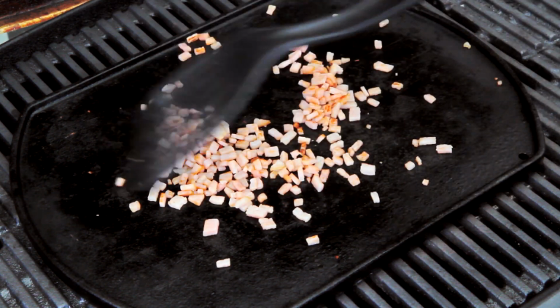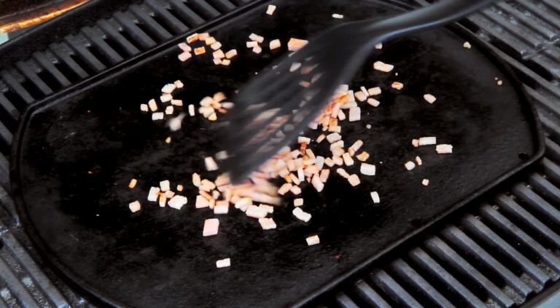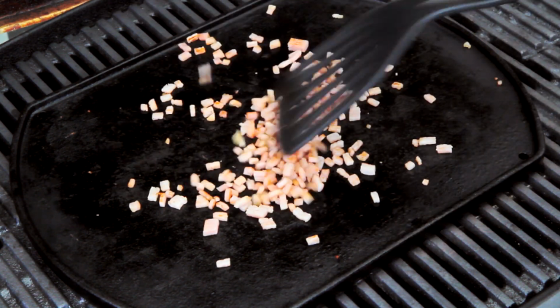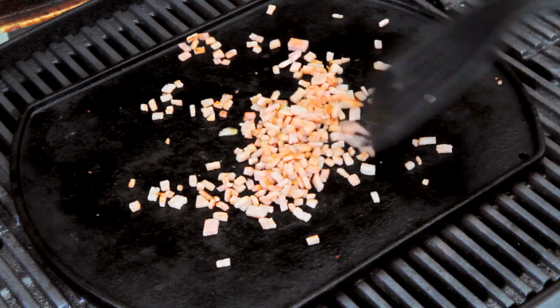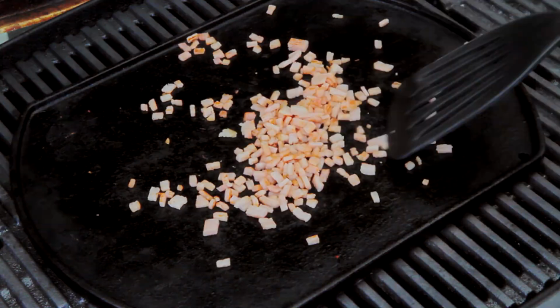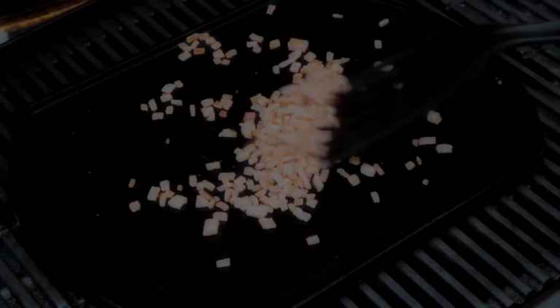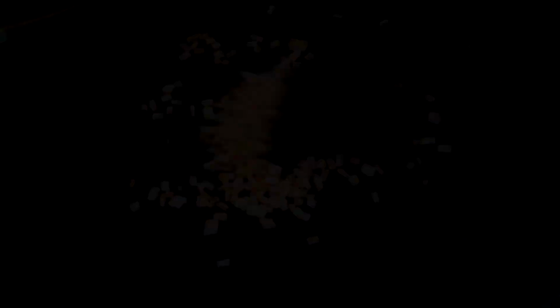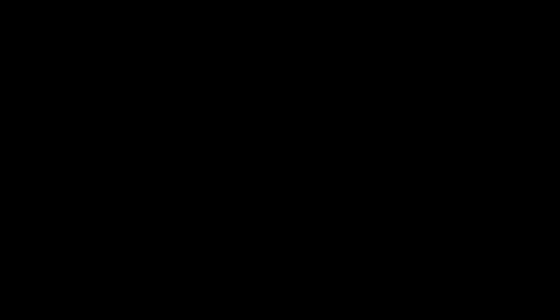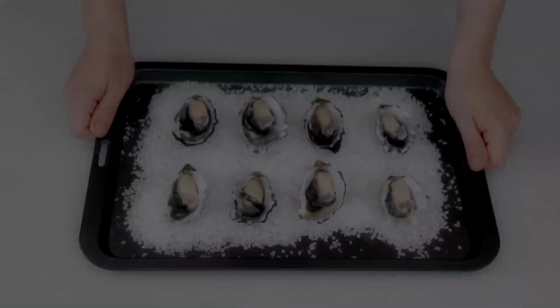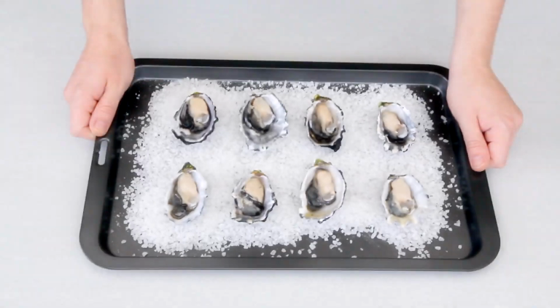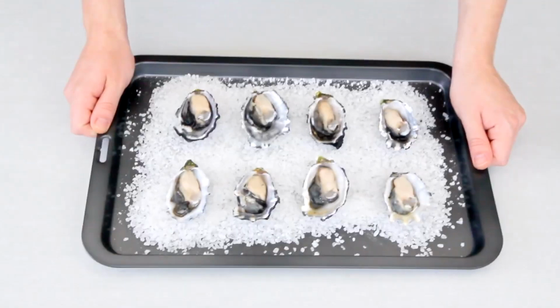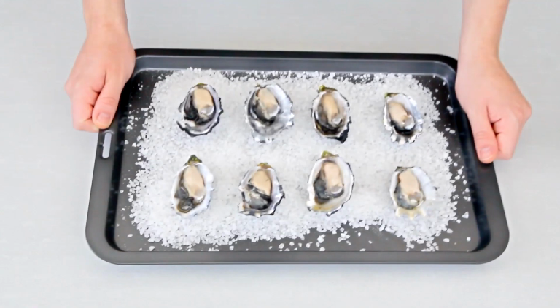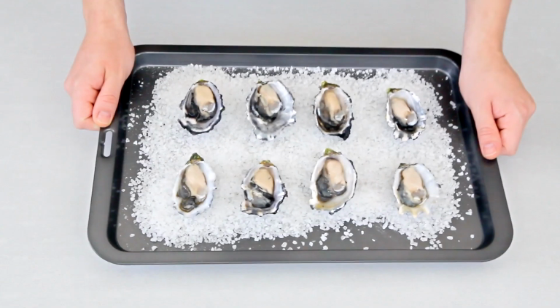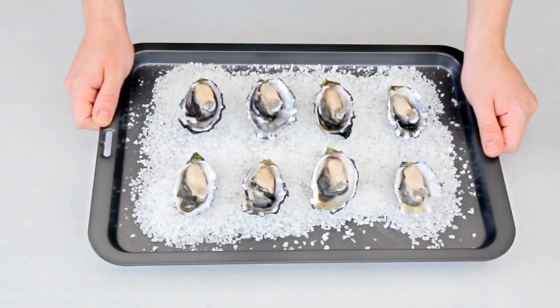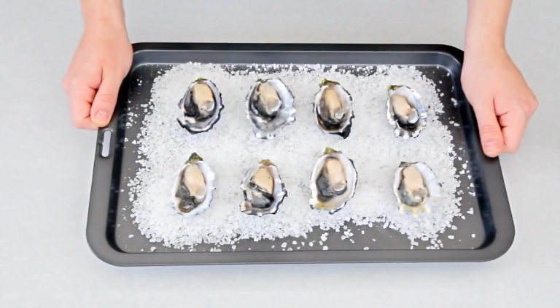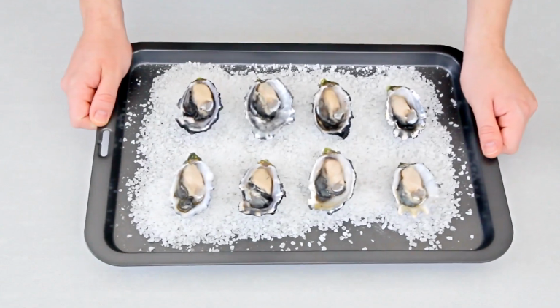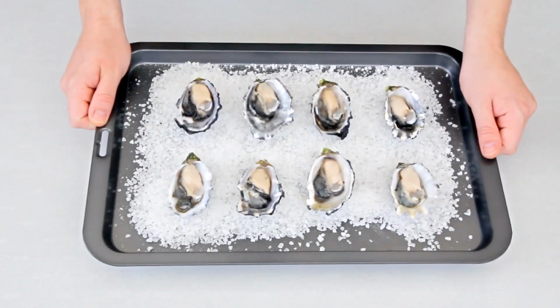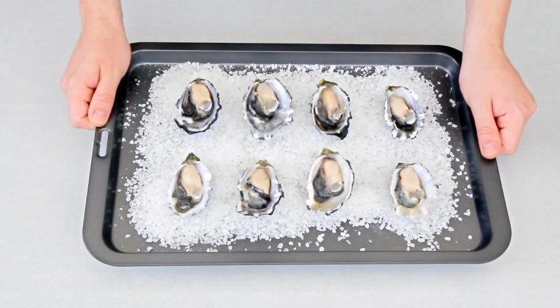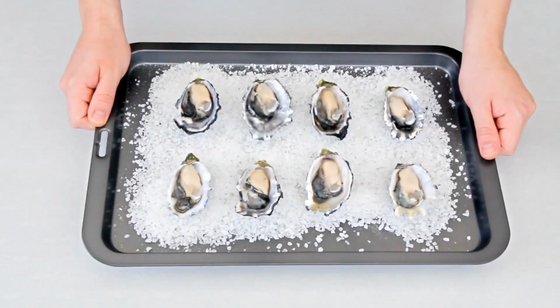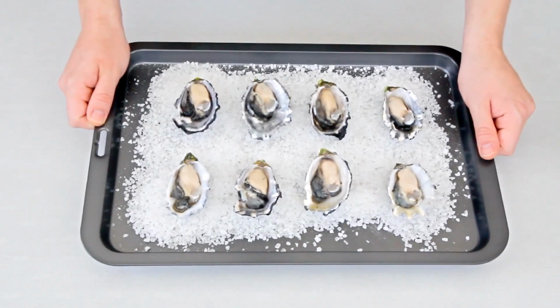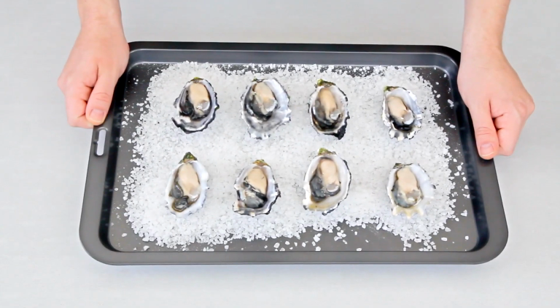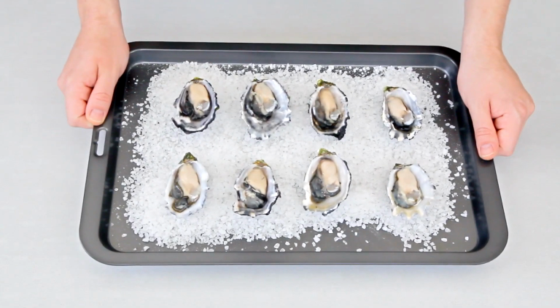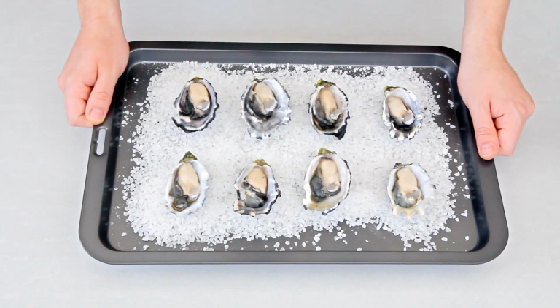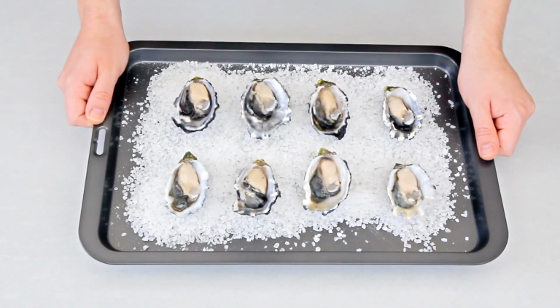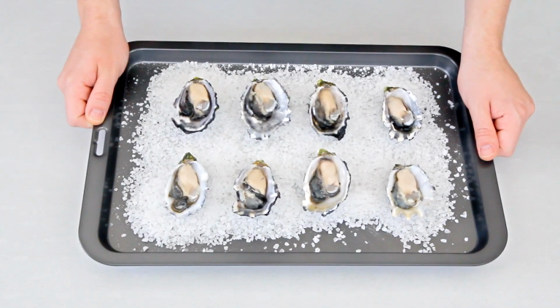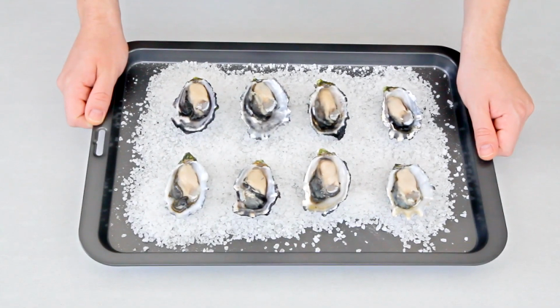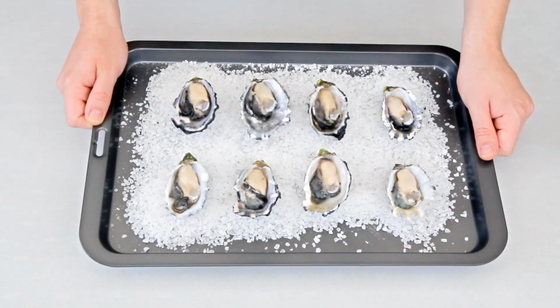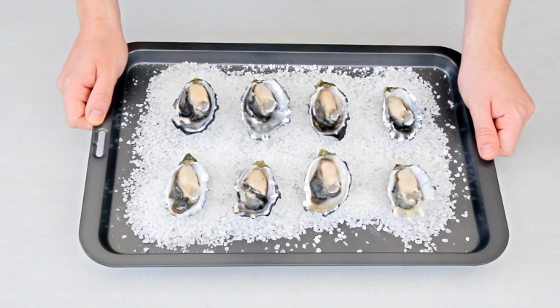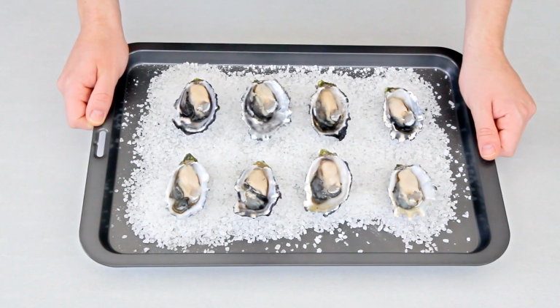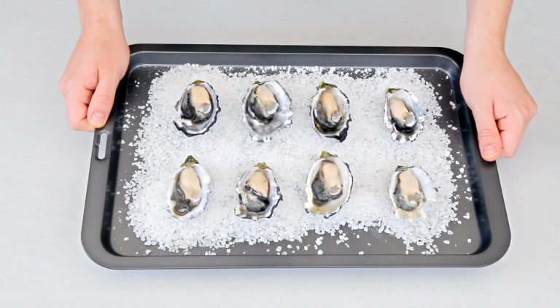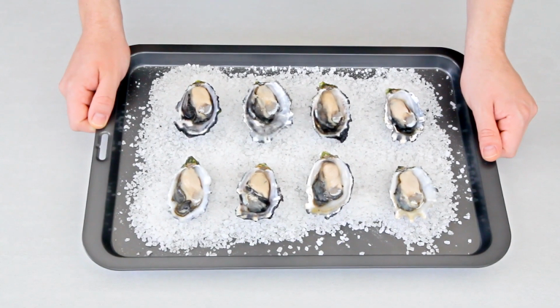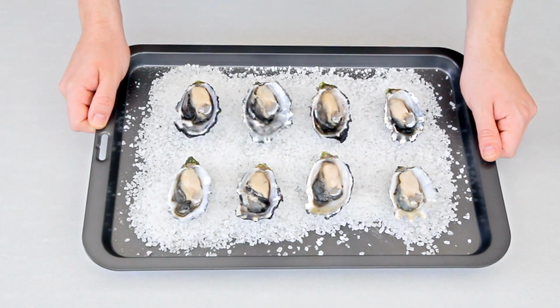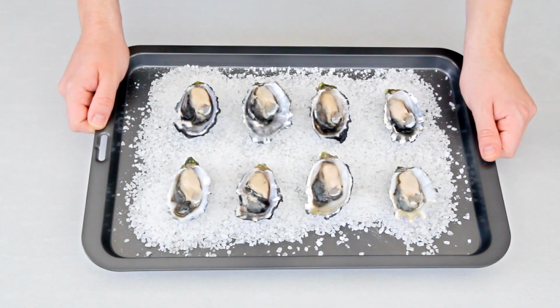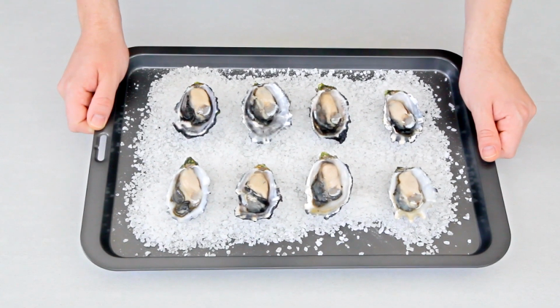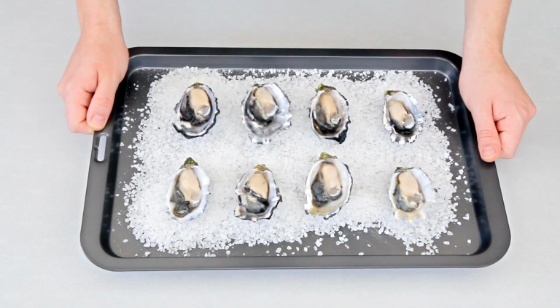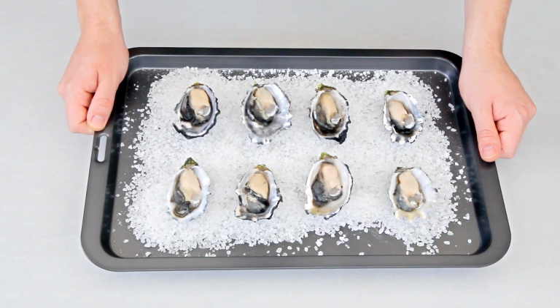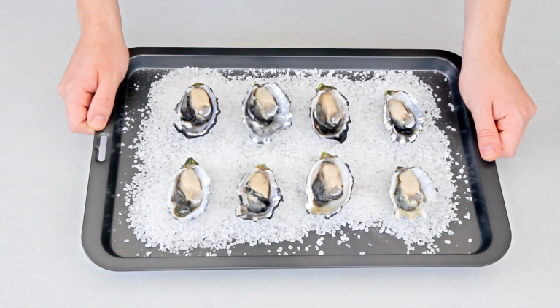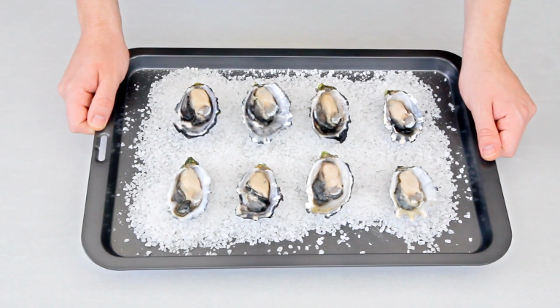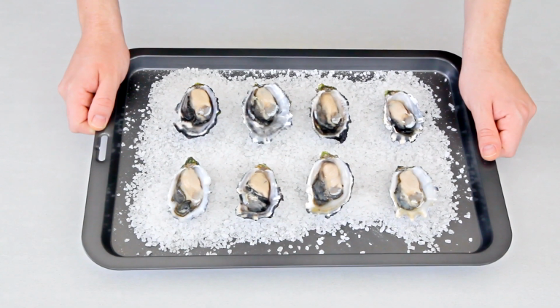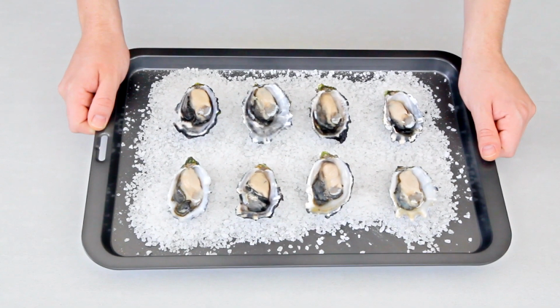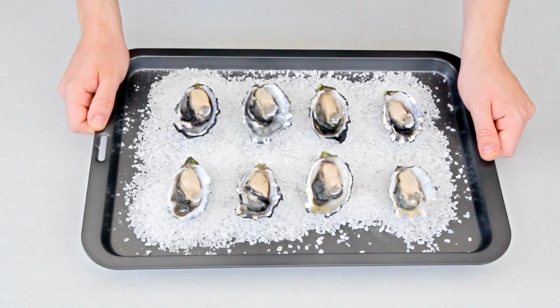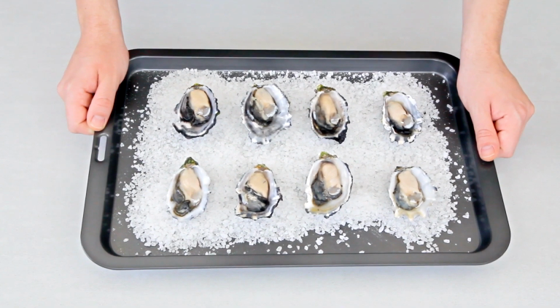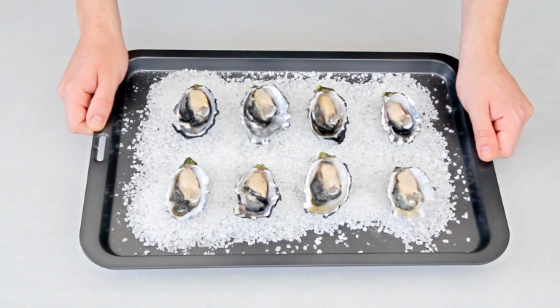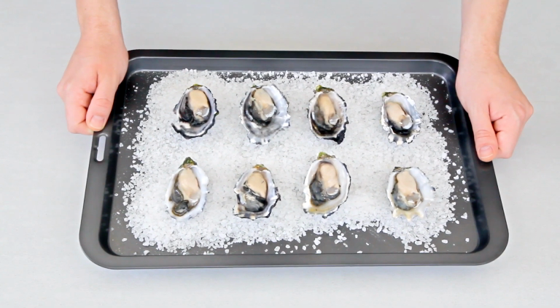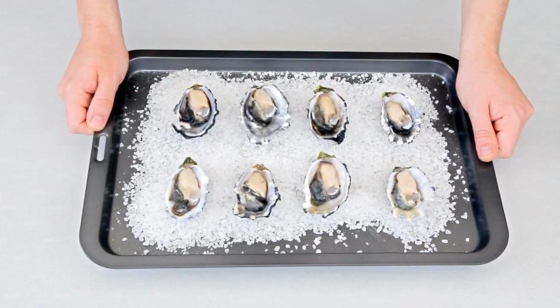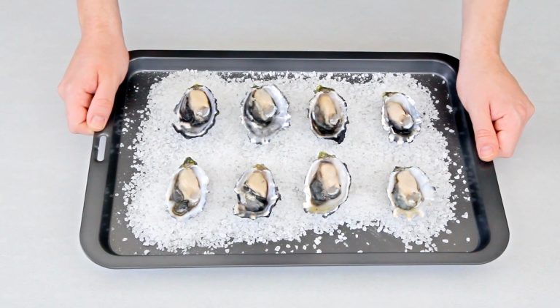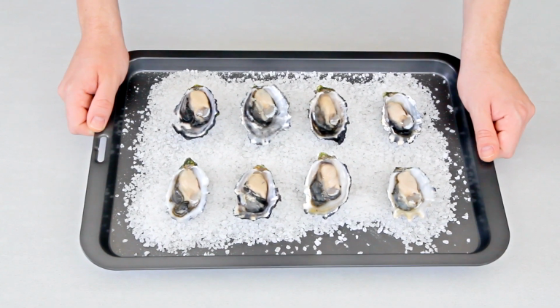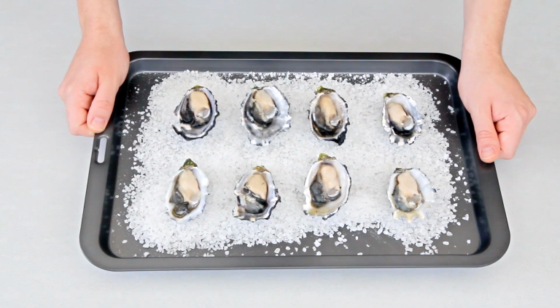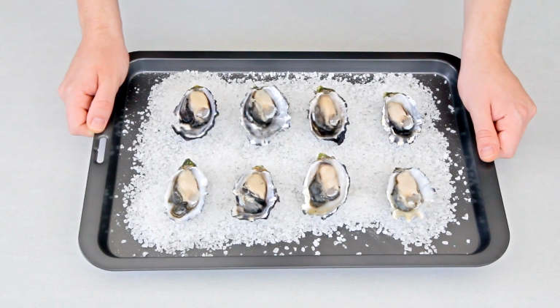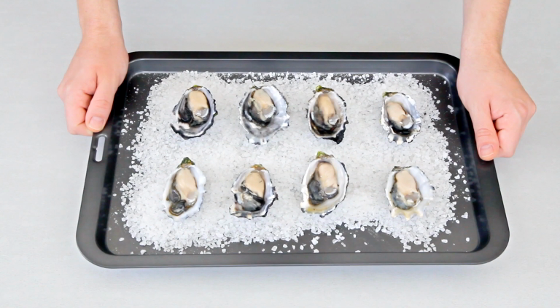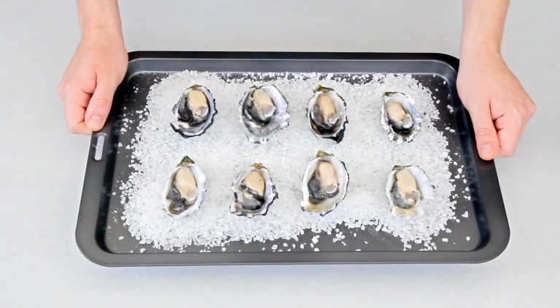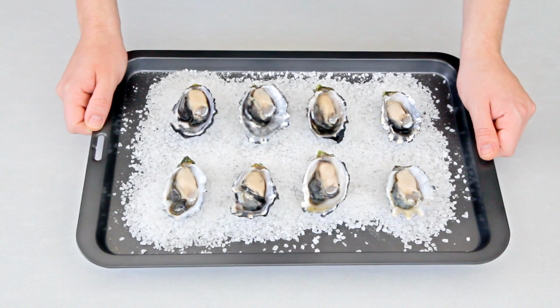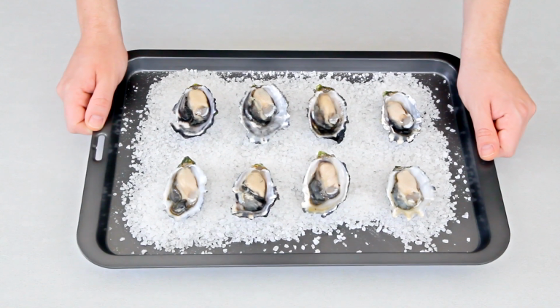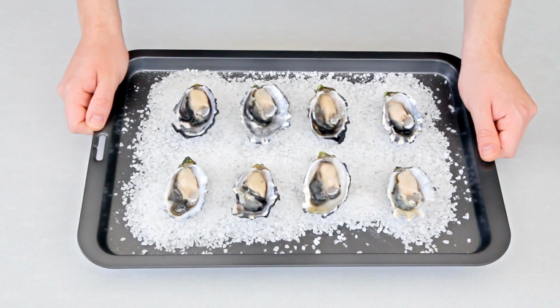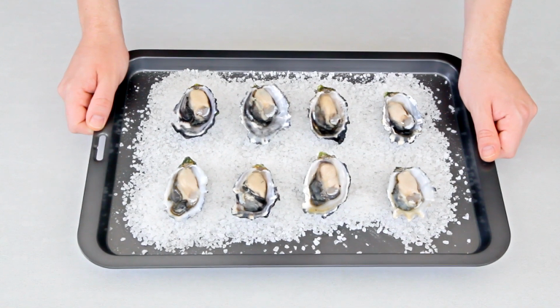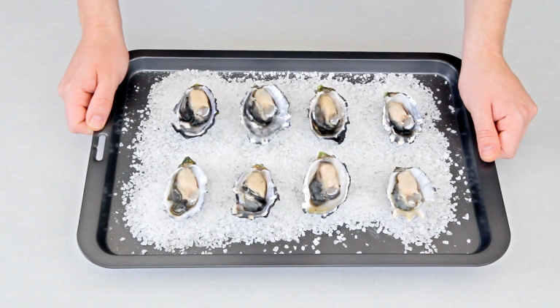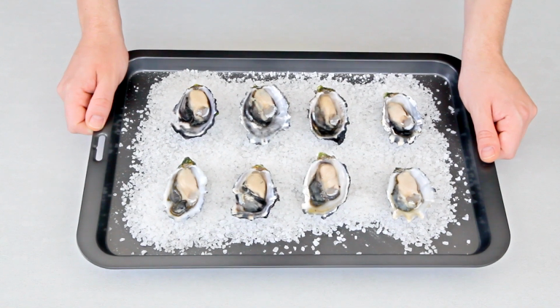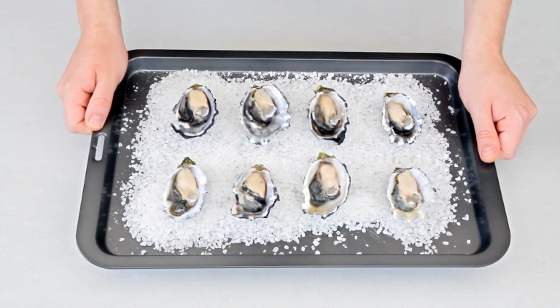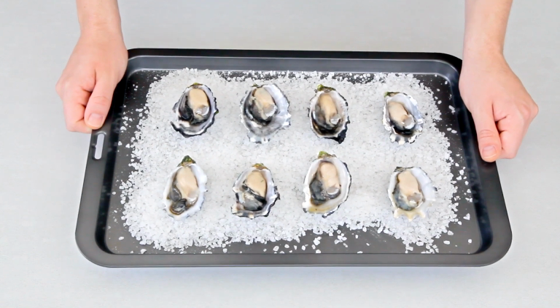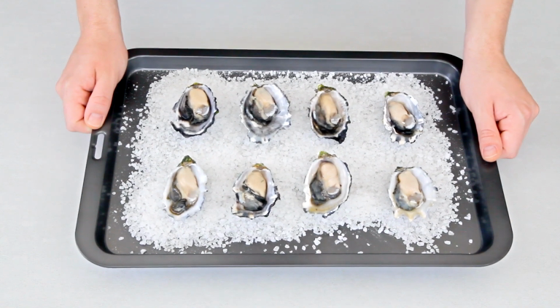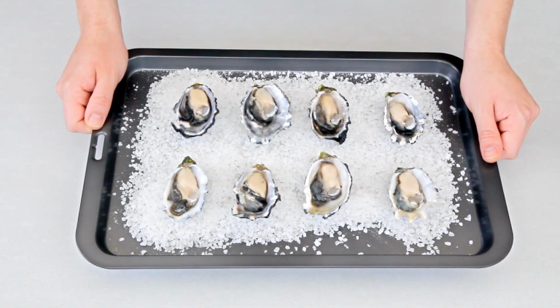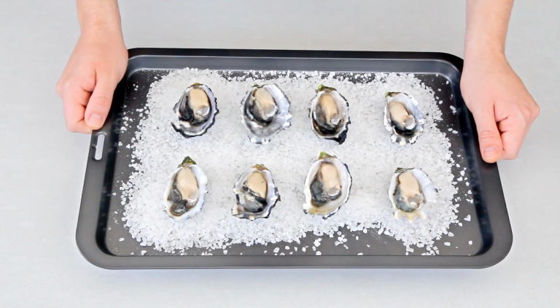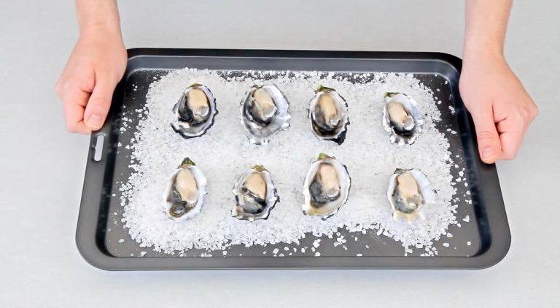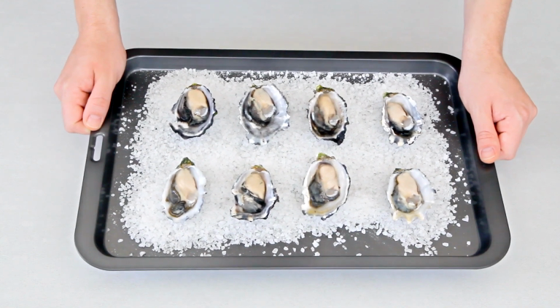And of course you will need some oysters. I've got these resting on a bed of rock salt and this will help keep them balanced while we prepare them.